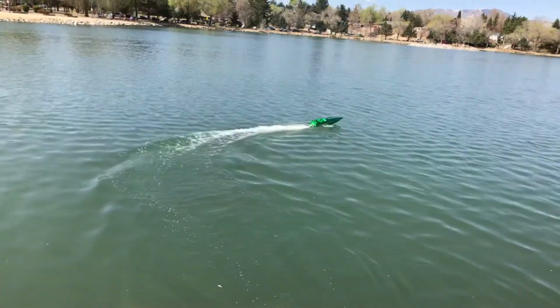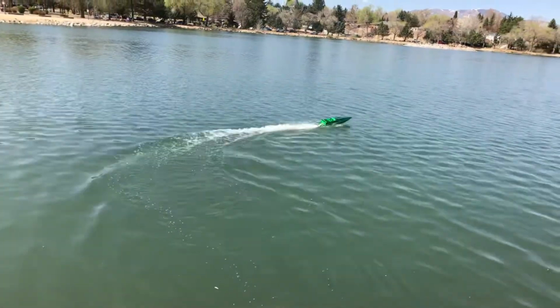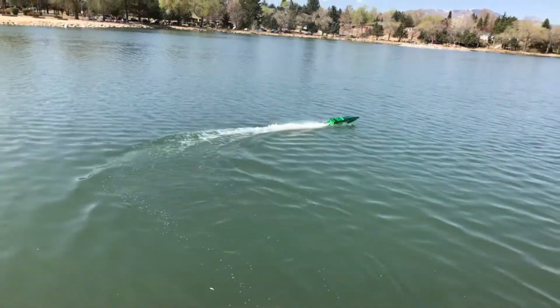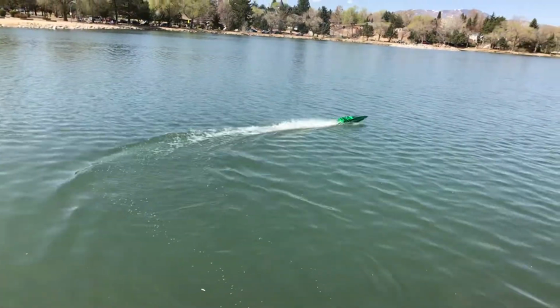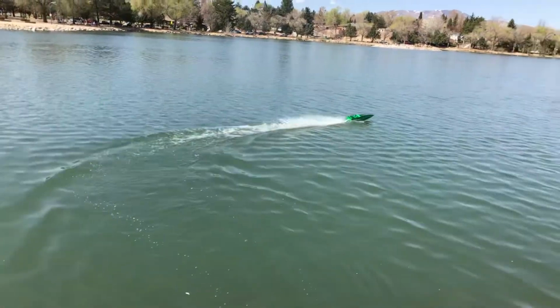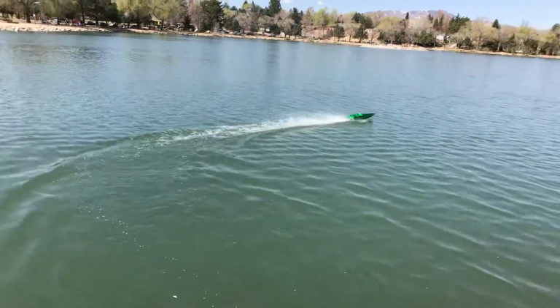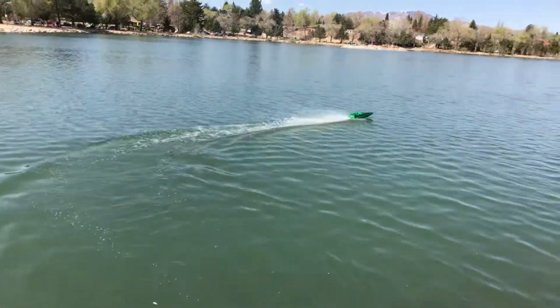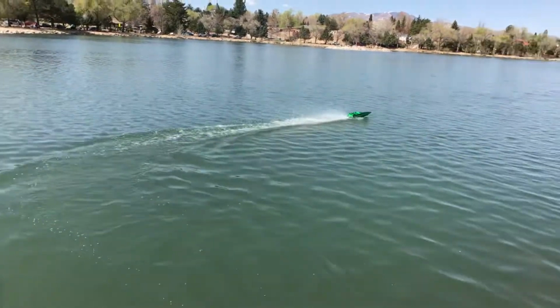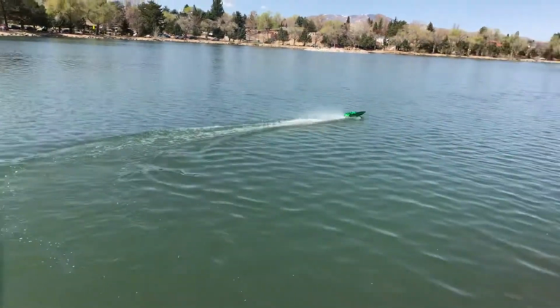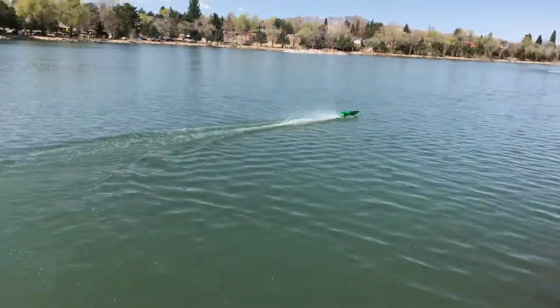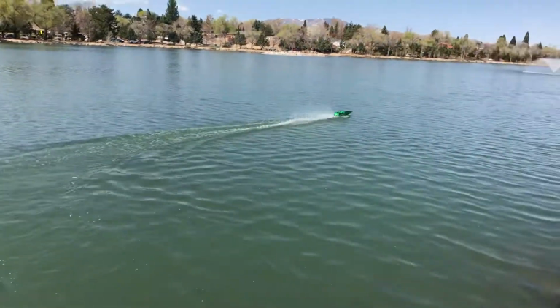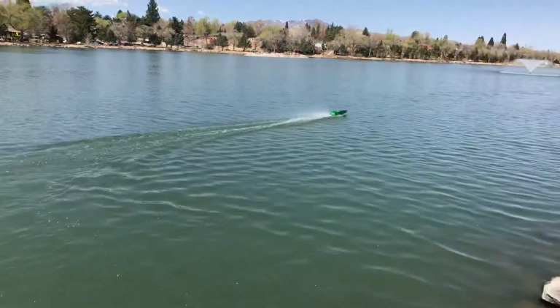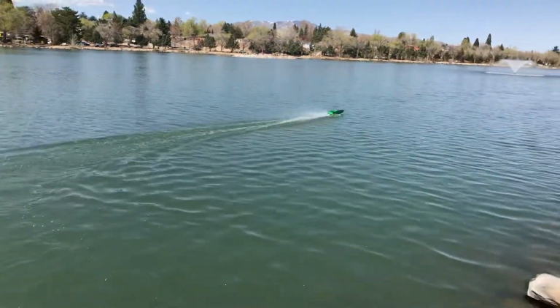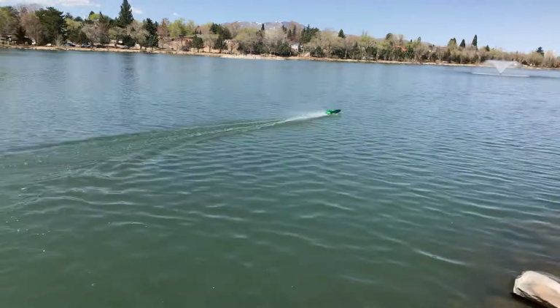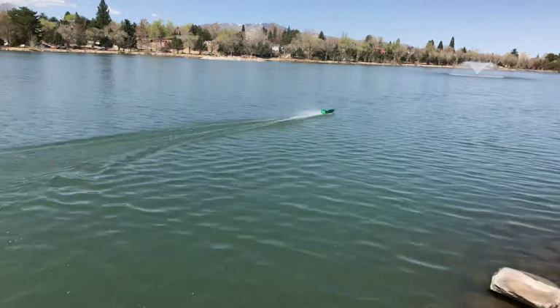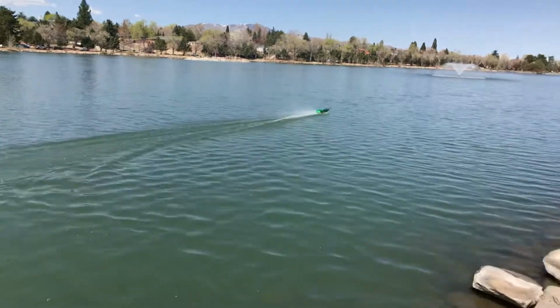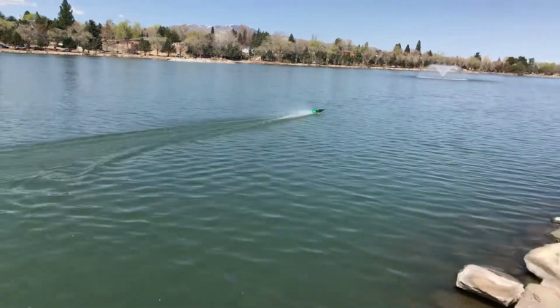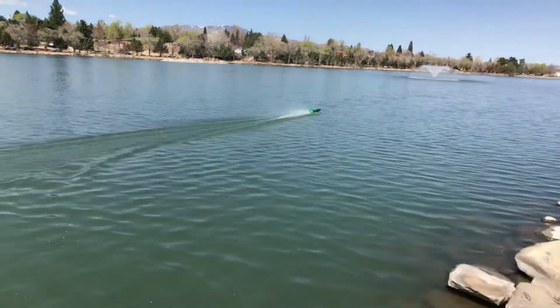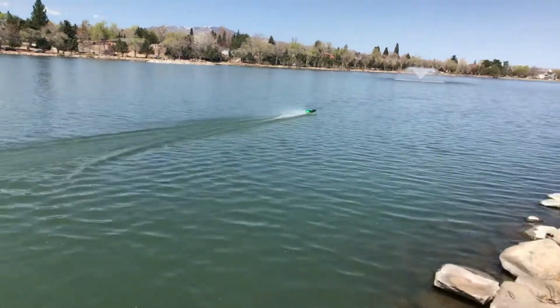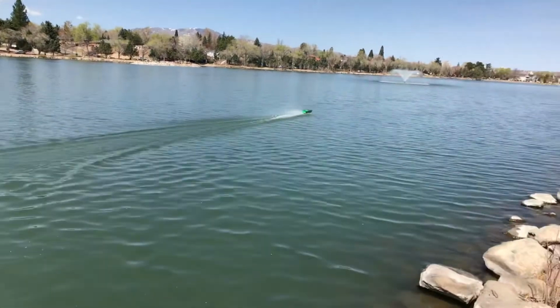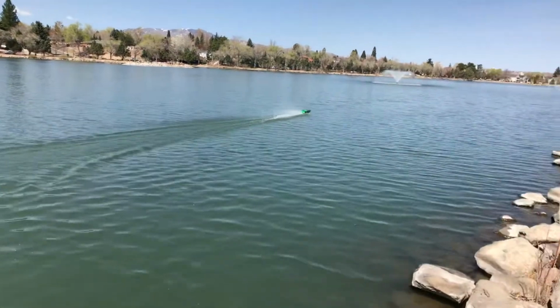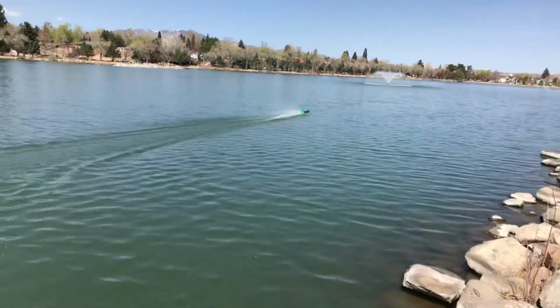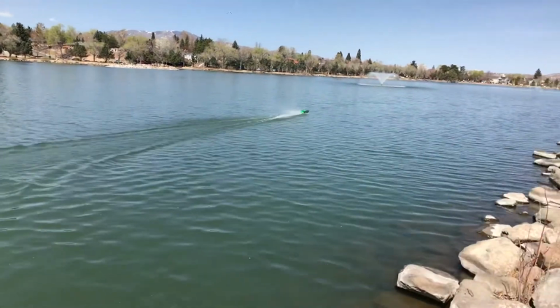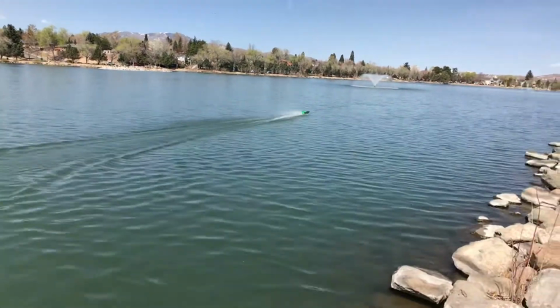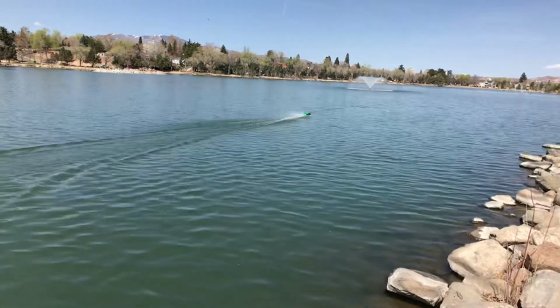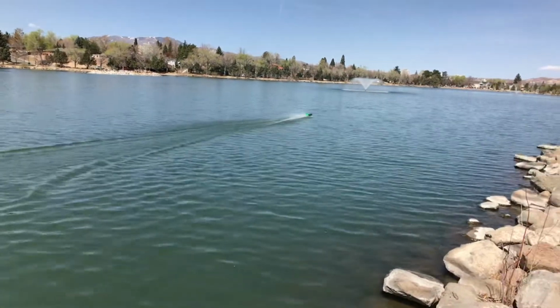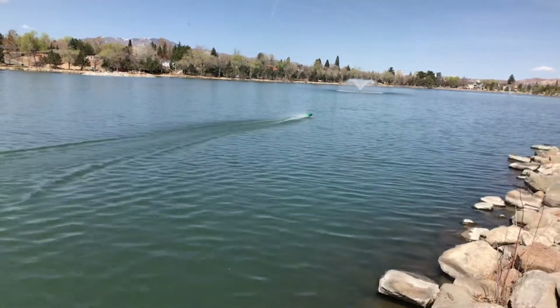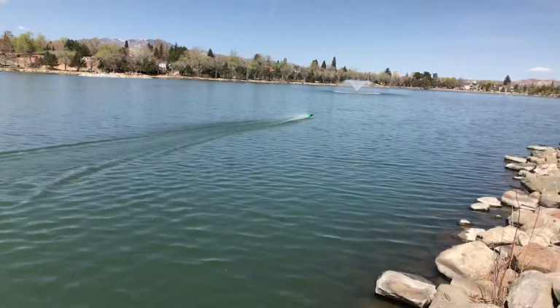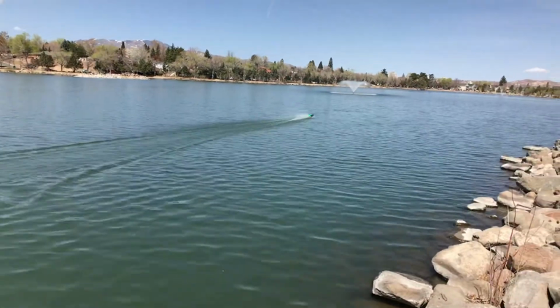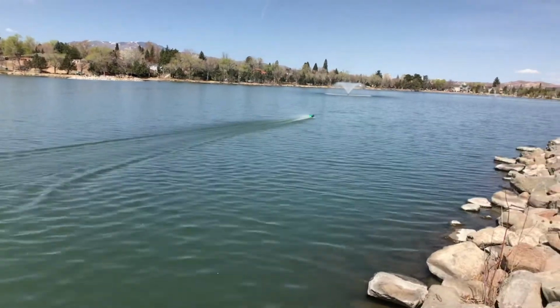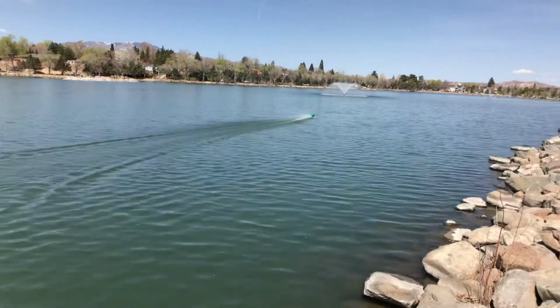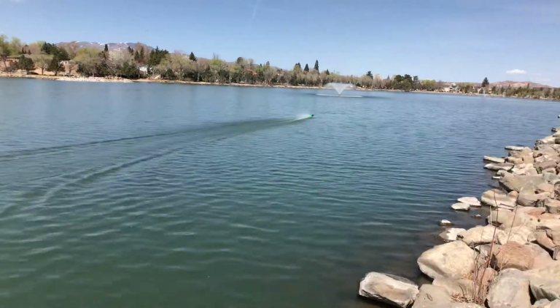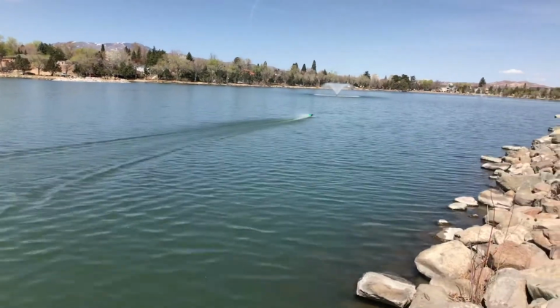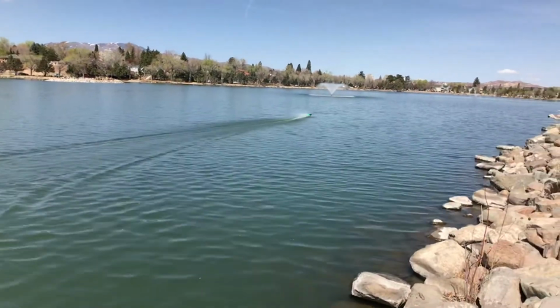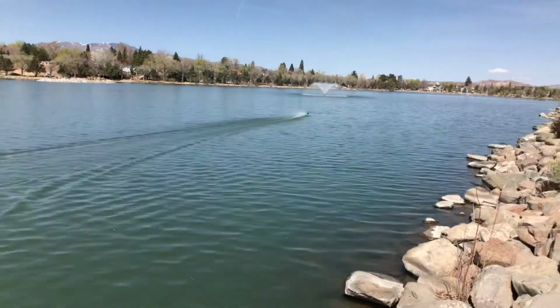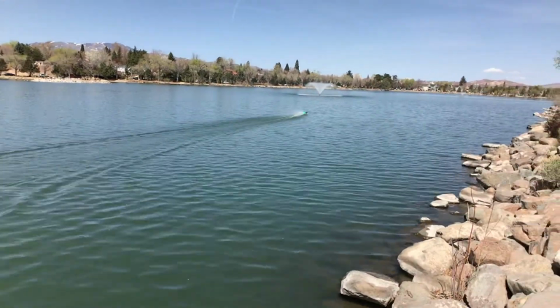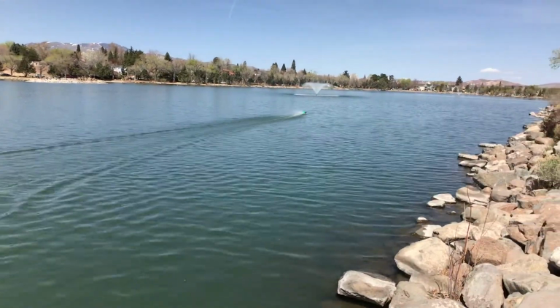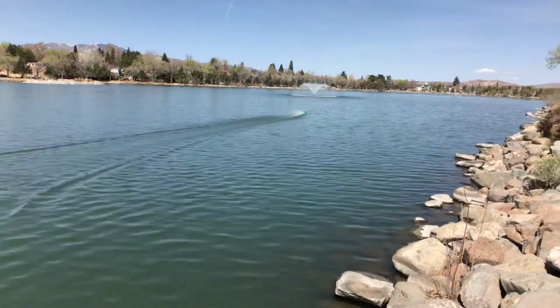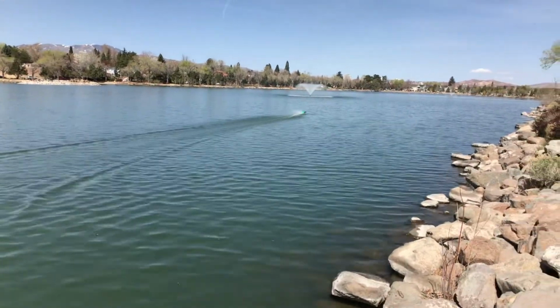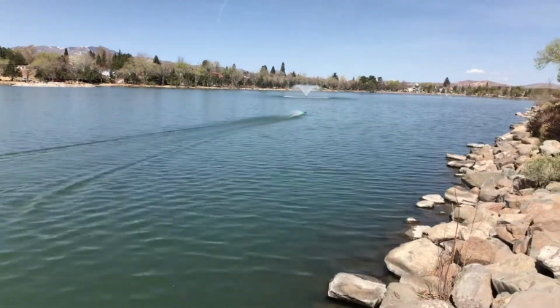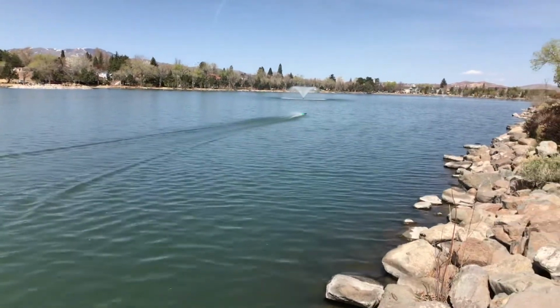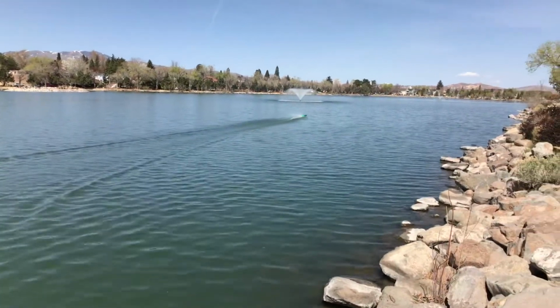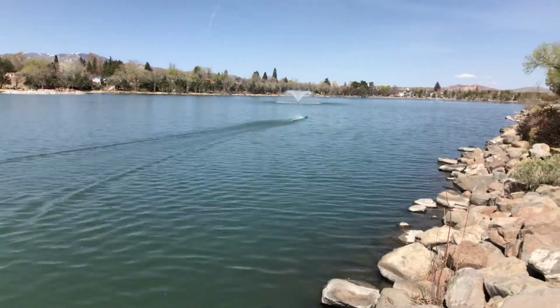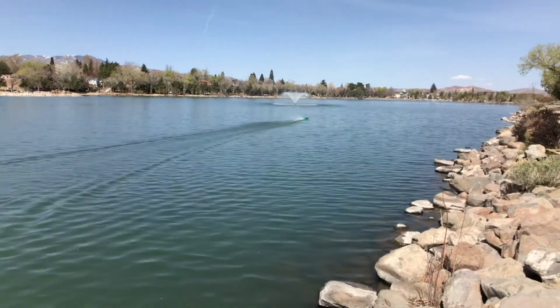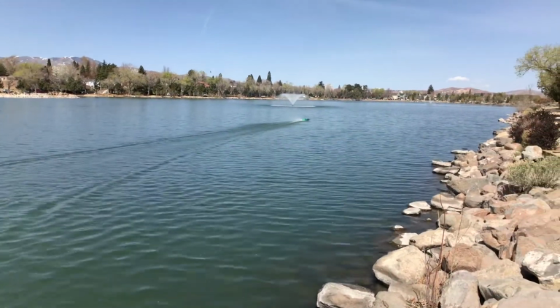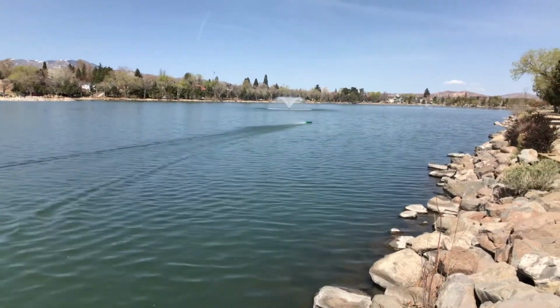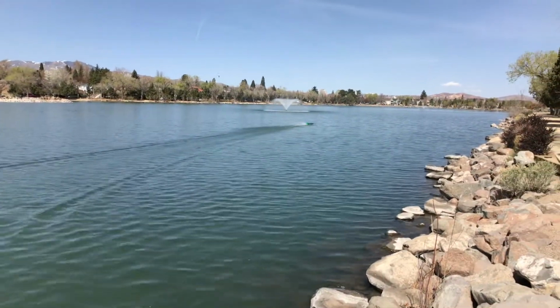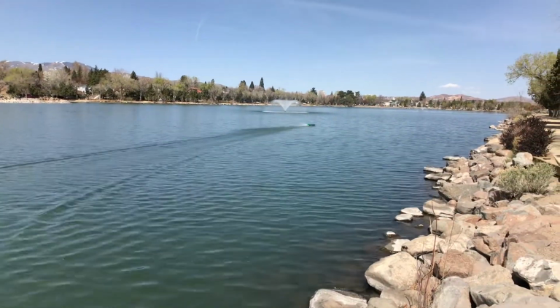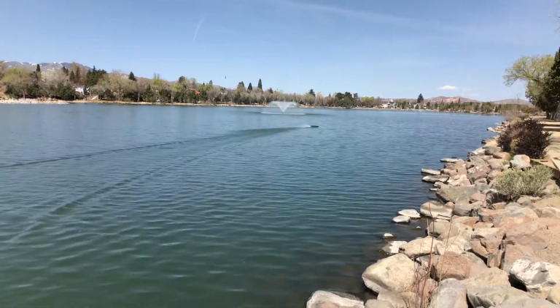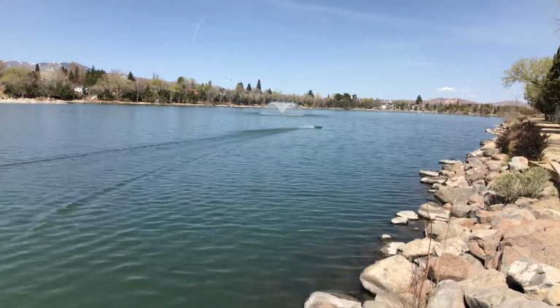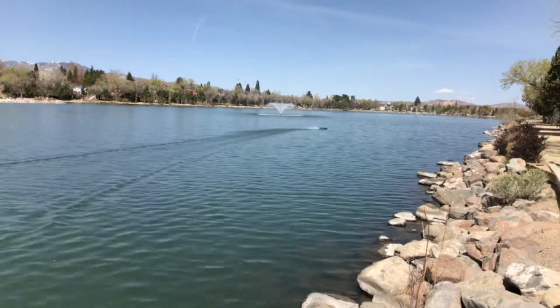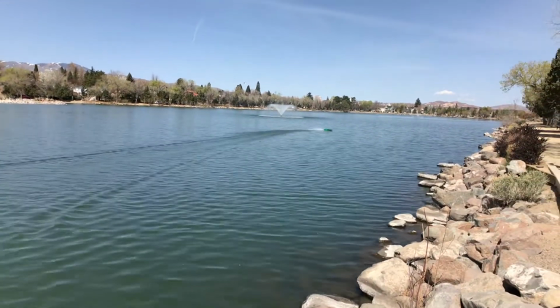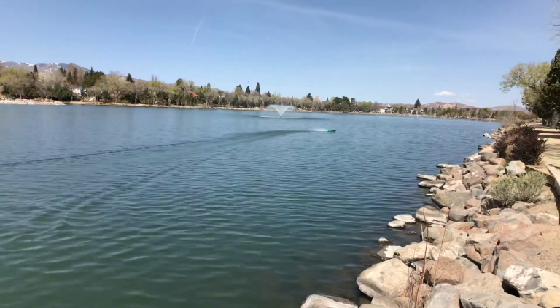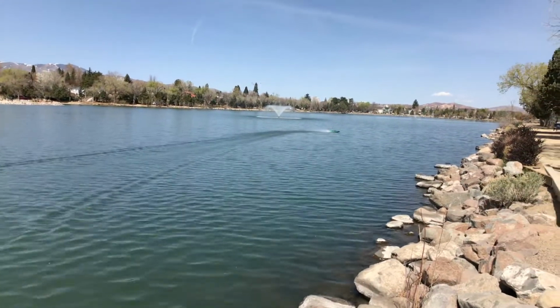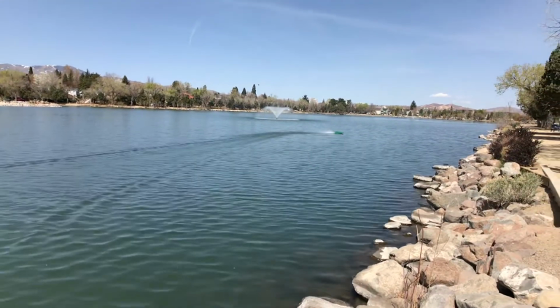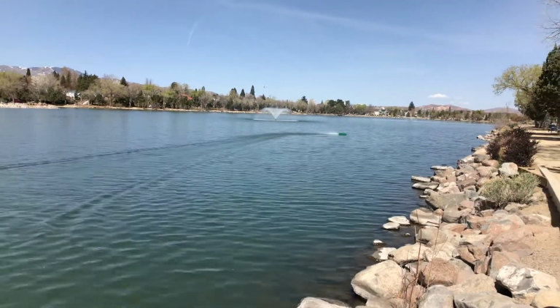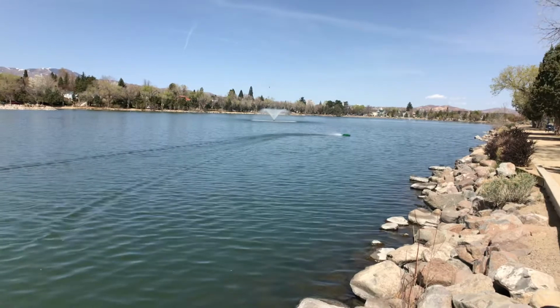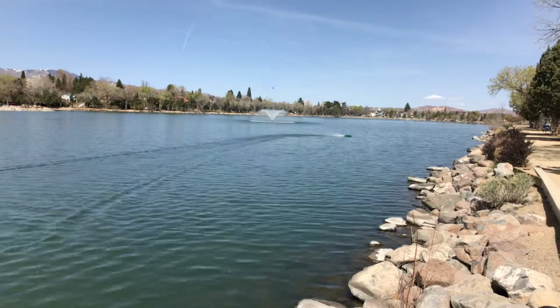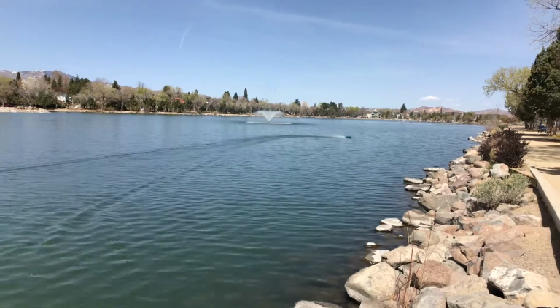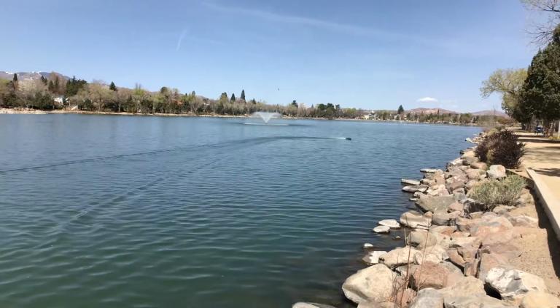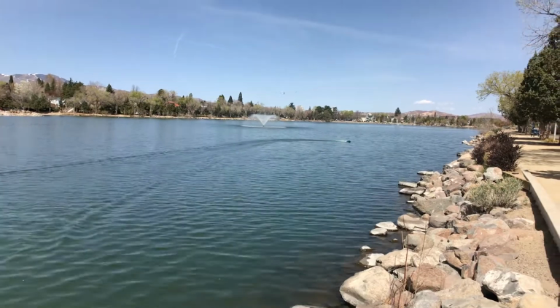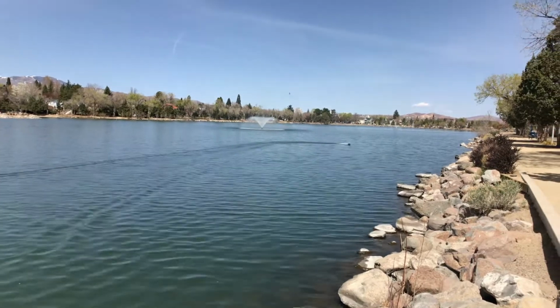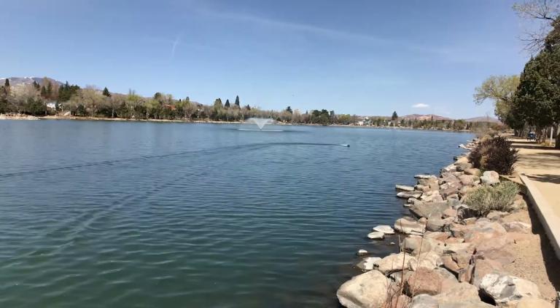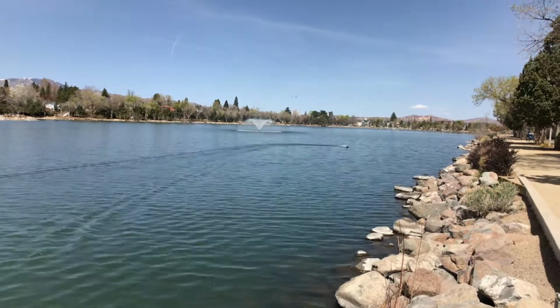Oh wow, this one's playing fast. I'm barely even touching the throttle. Here it goes. That's good. It's maiden voyage.